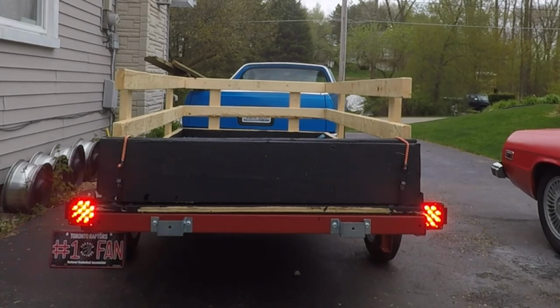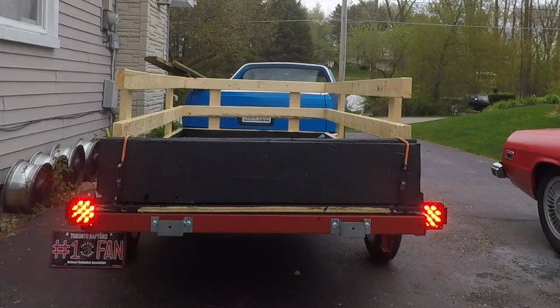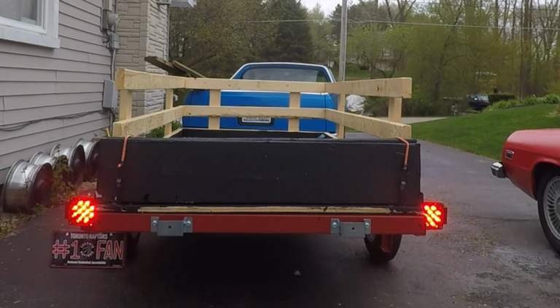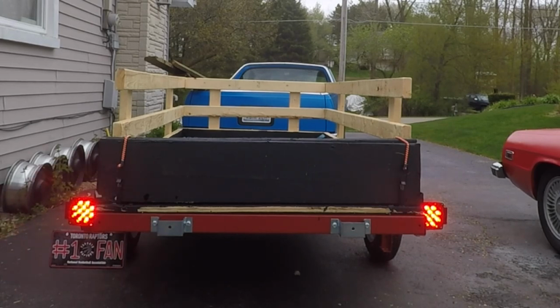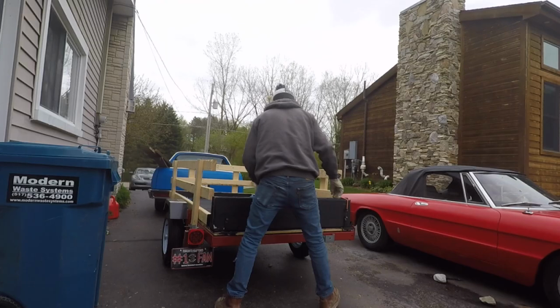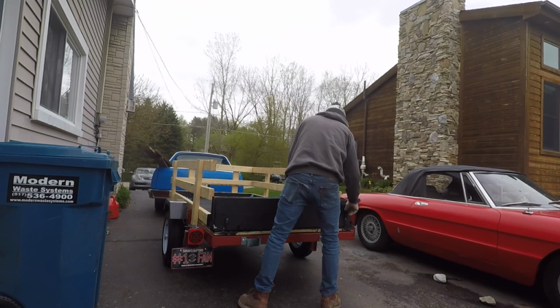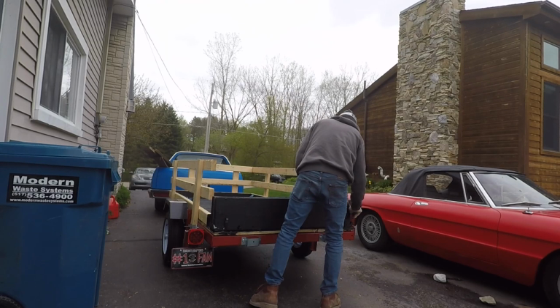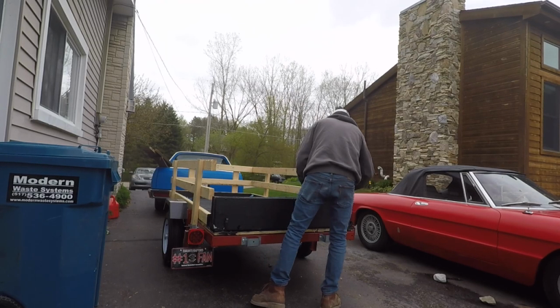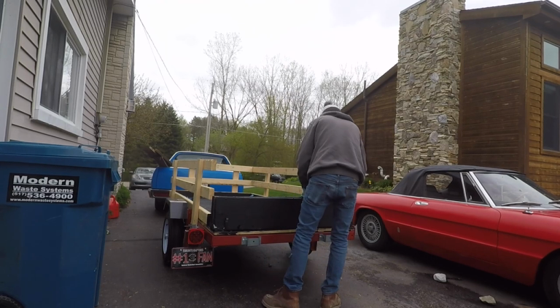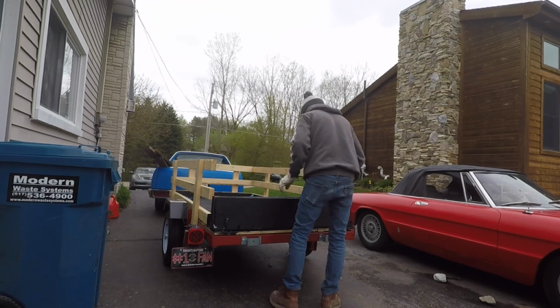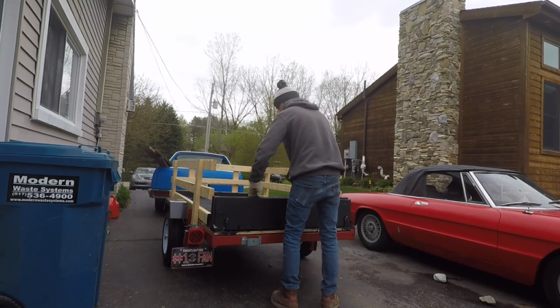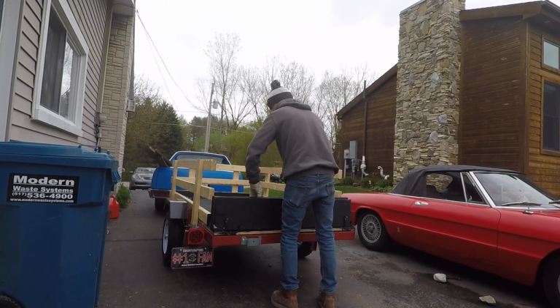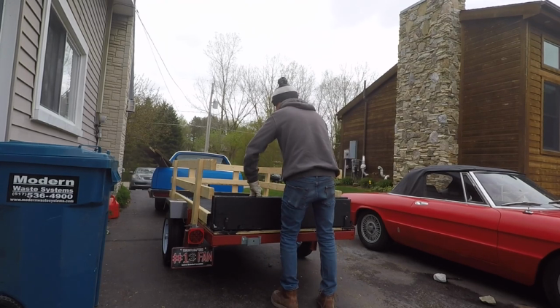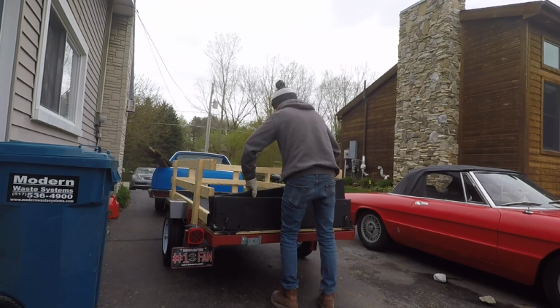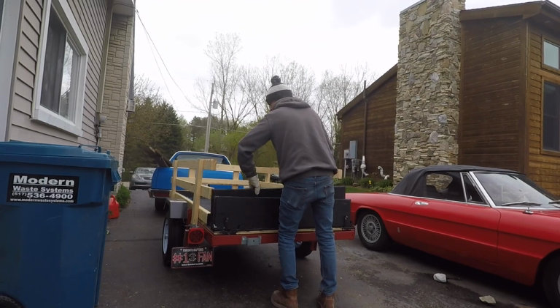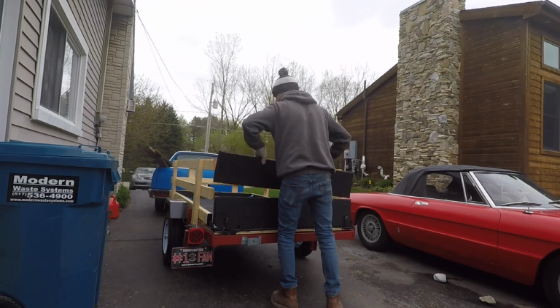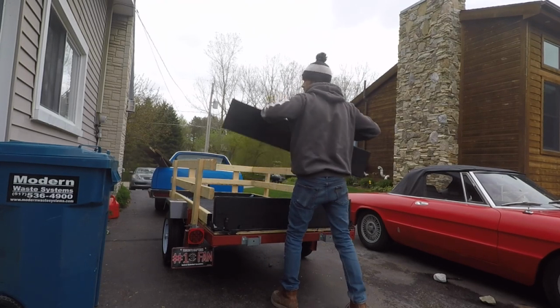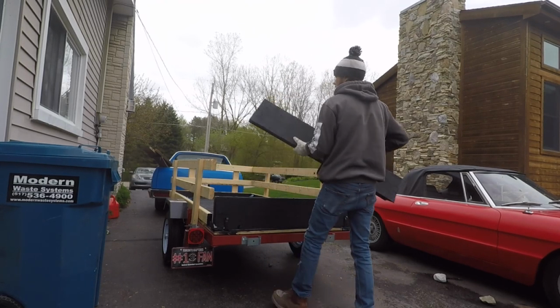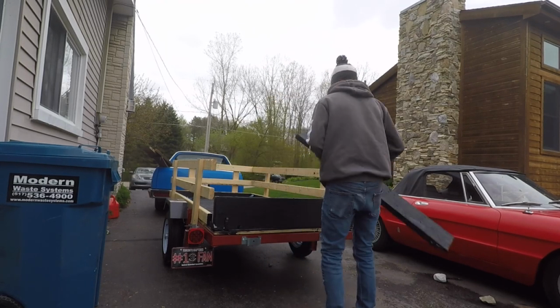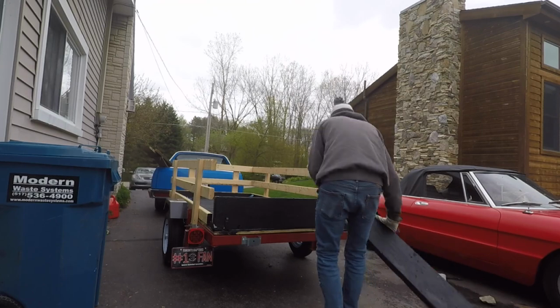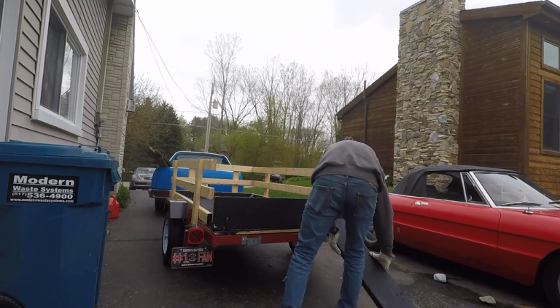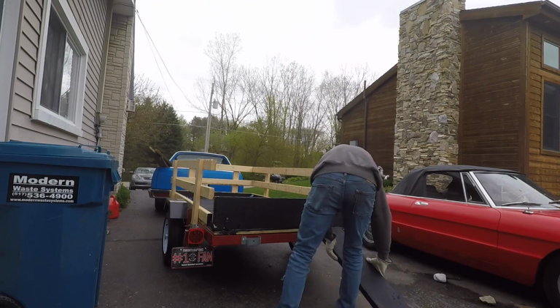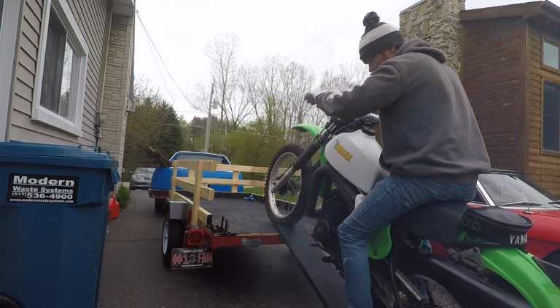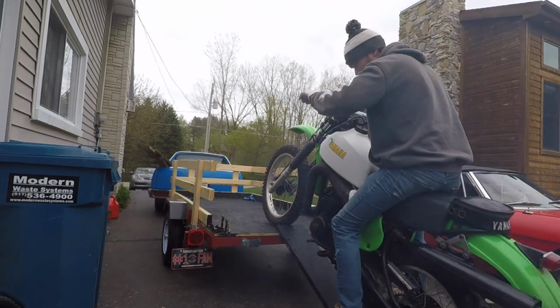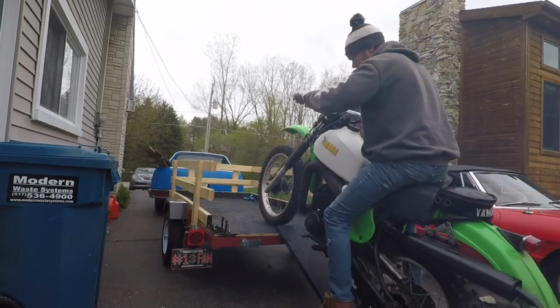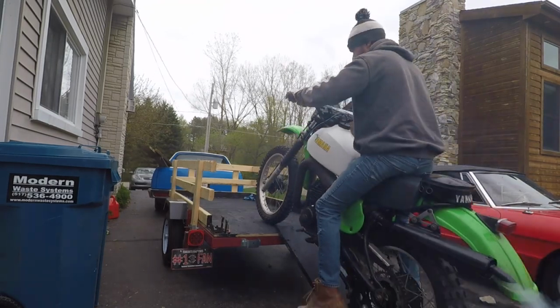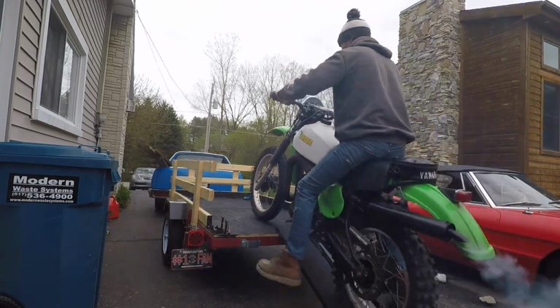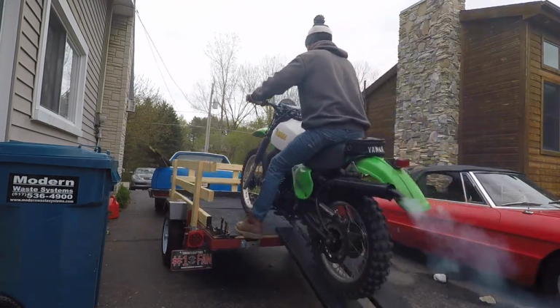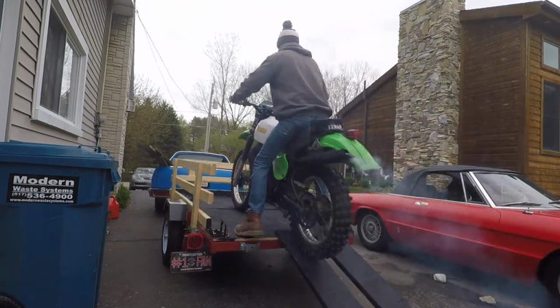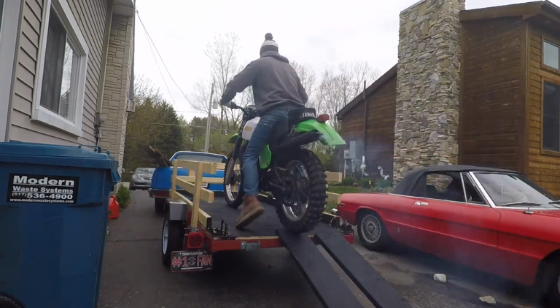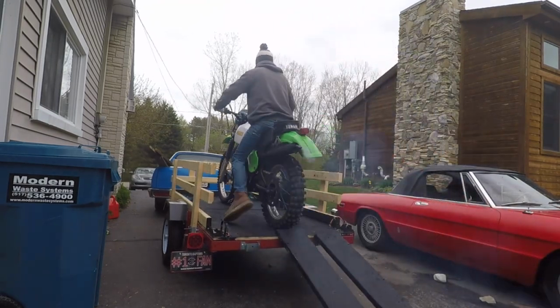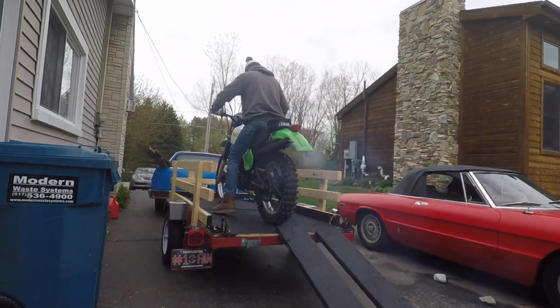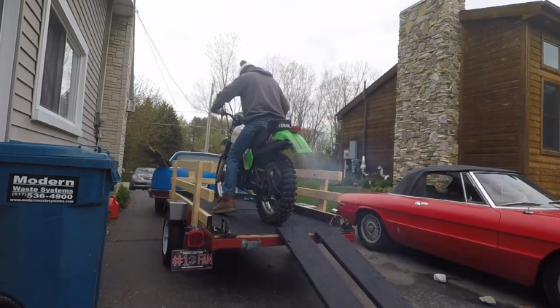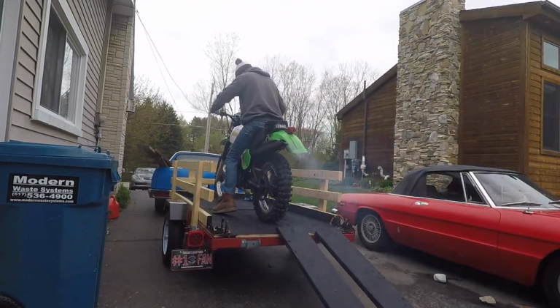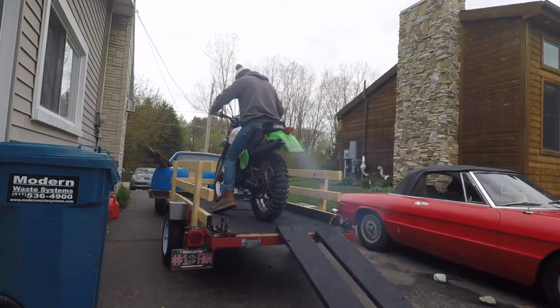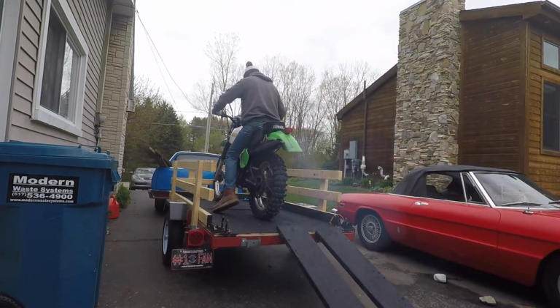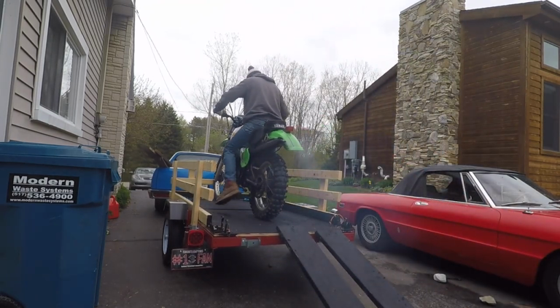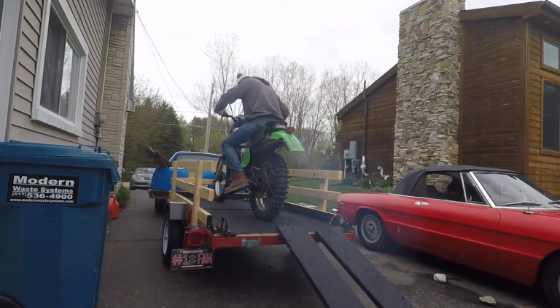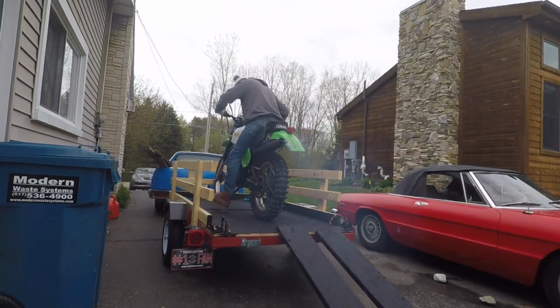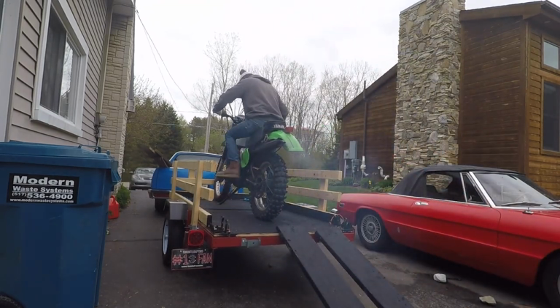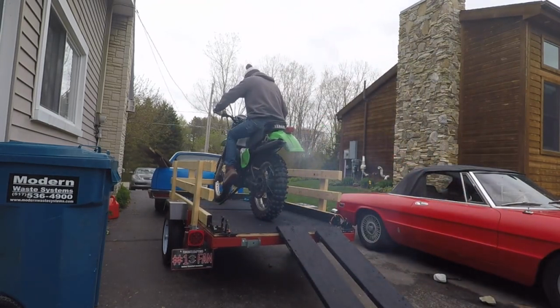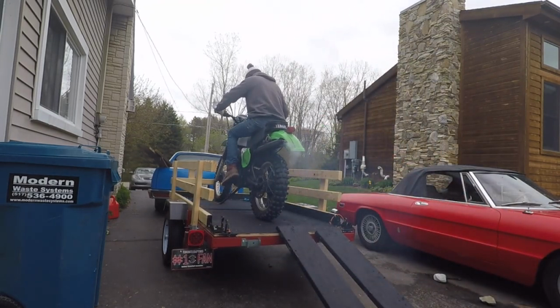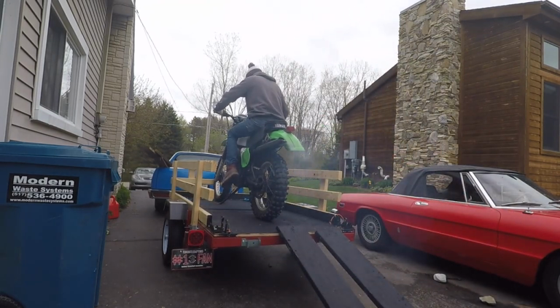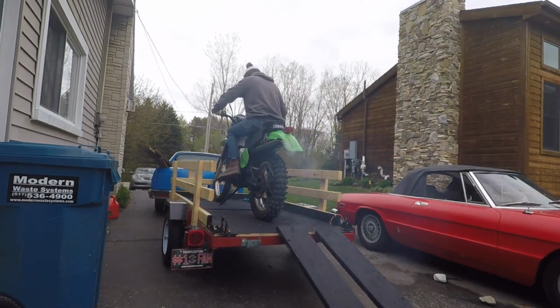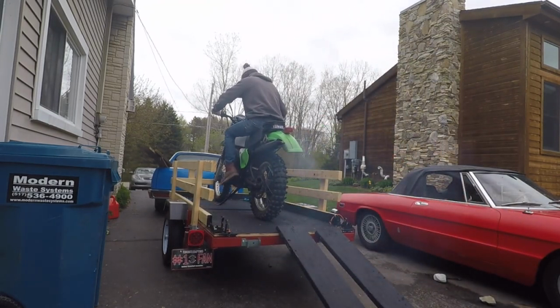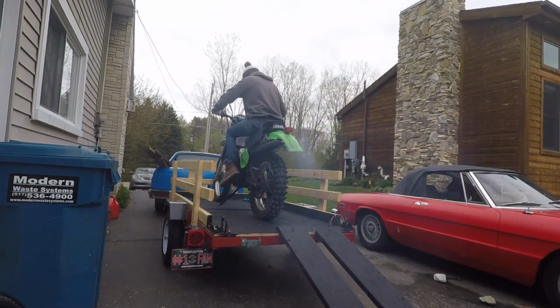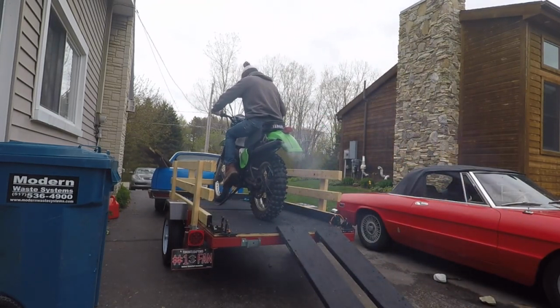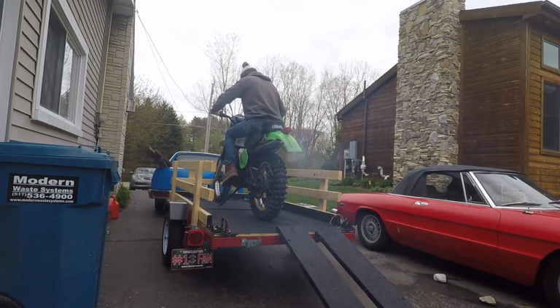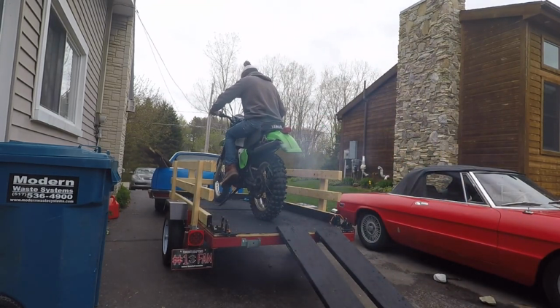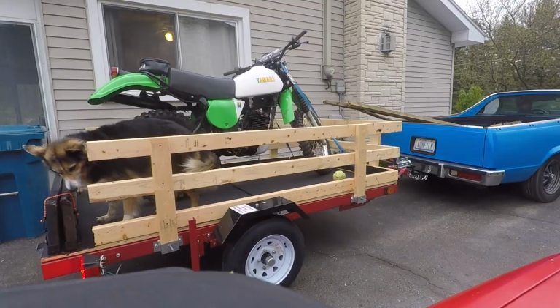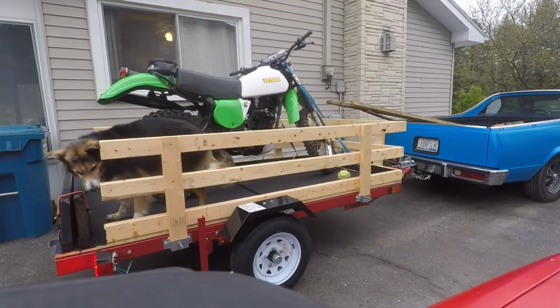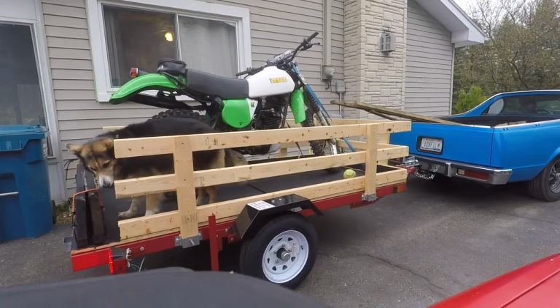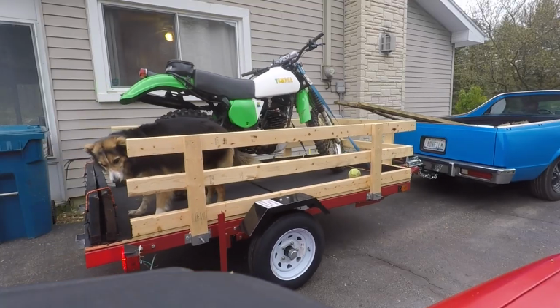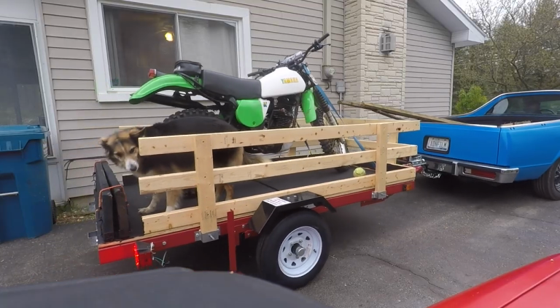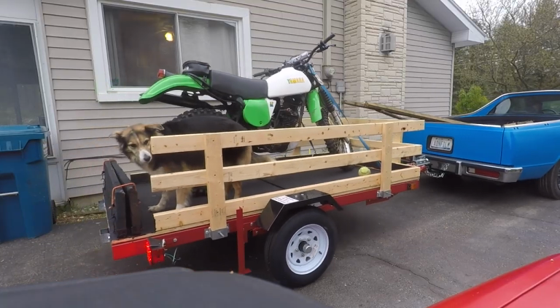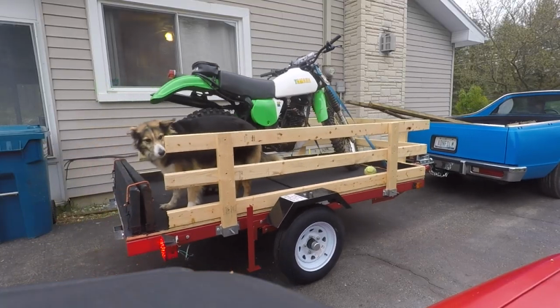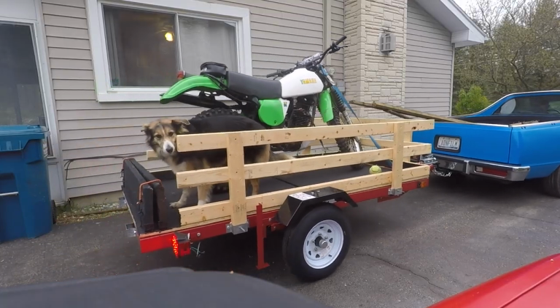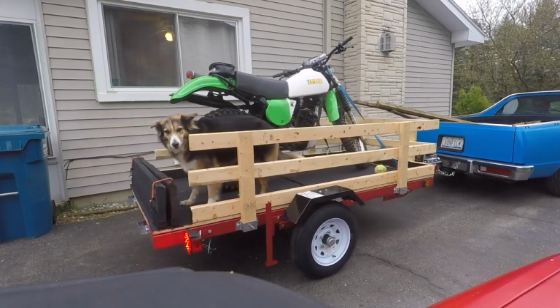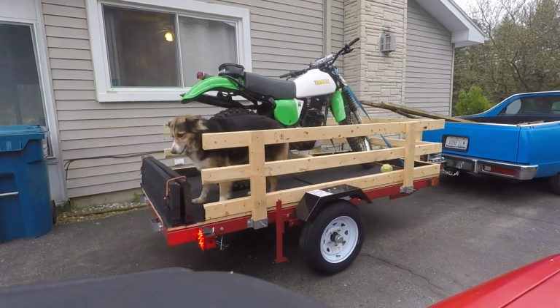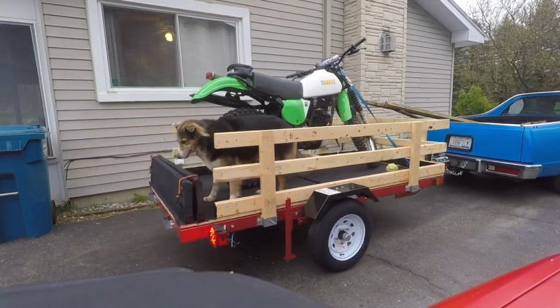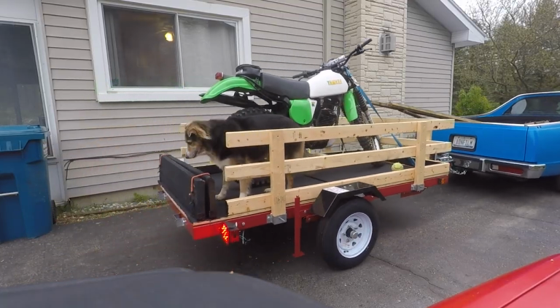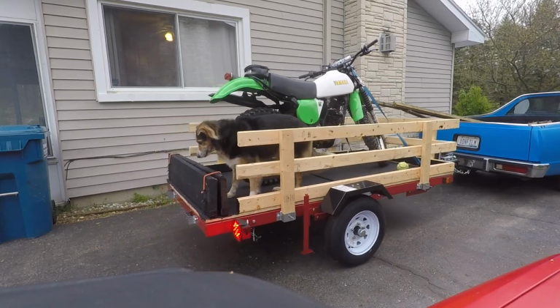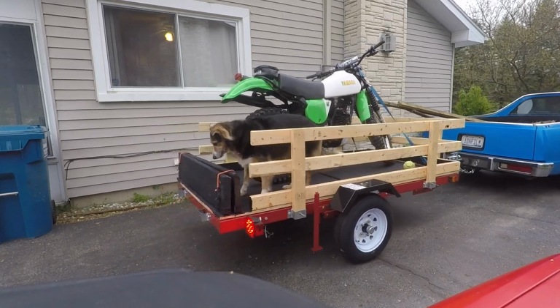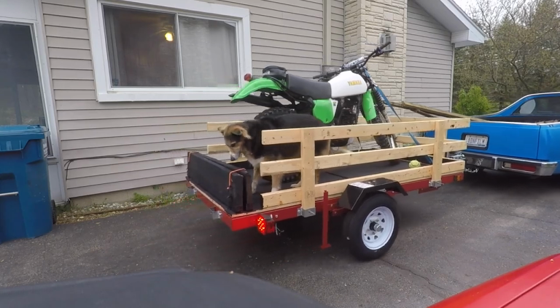That's about it. This has got to be one of the best trailers available for four hundred dollars. Let me know if you found one that's even cheaper. Thanks for checking in.